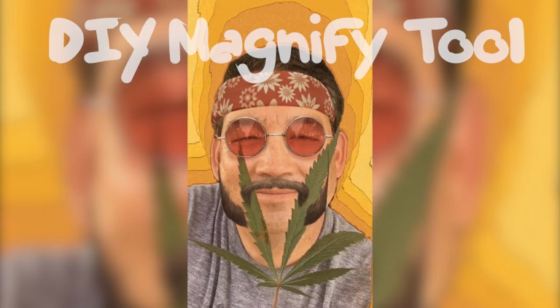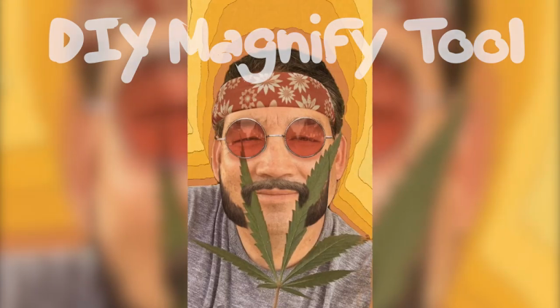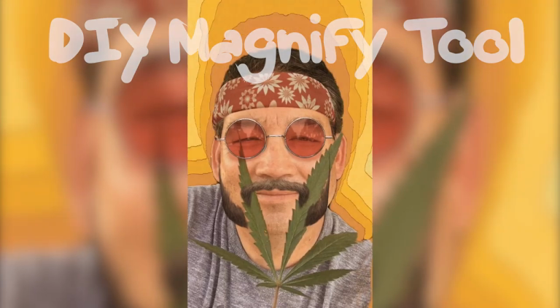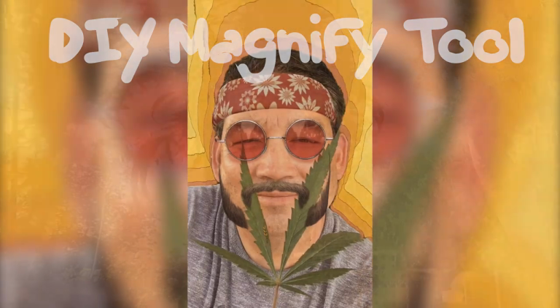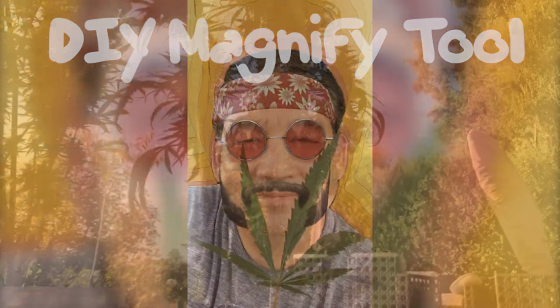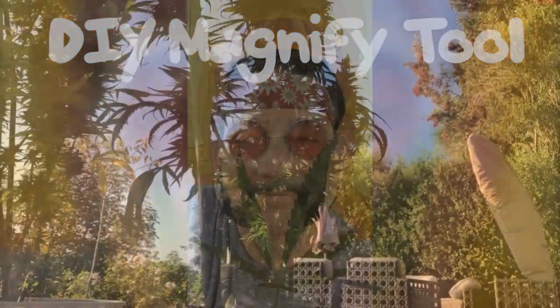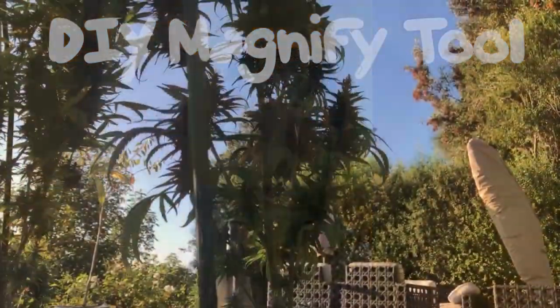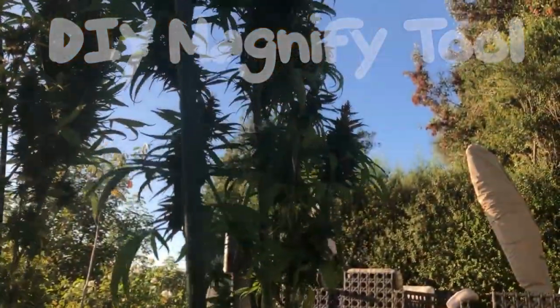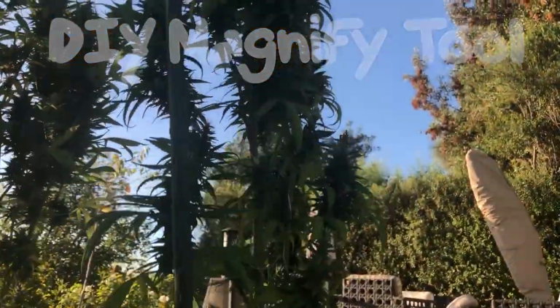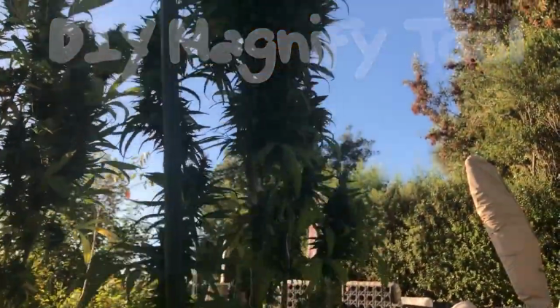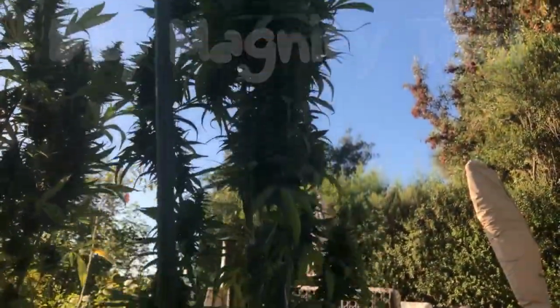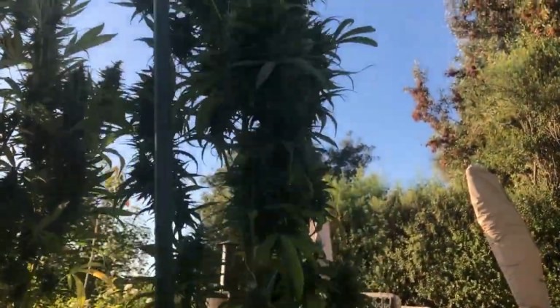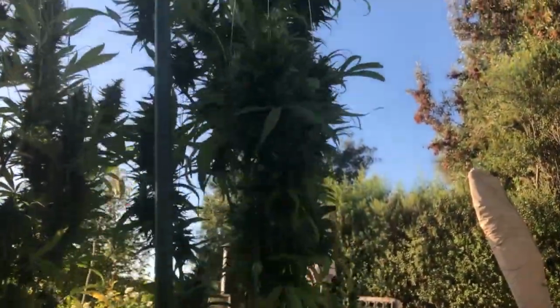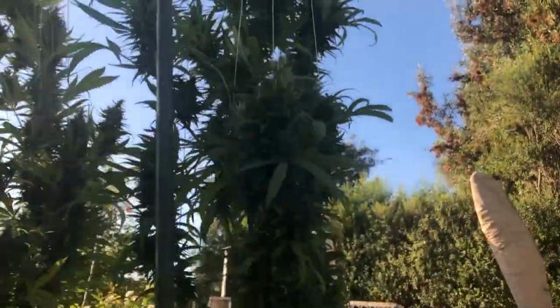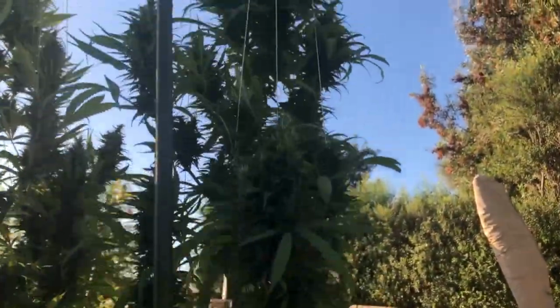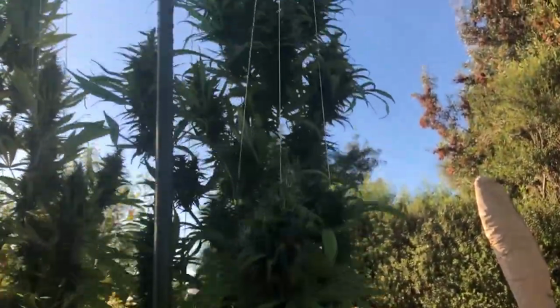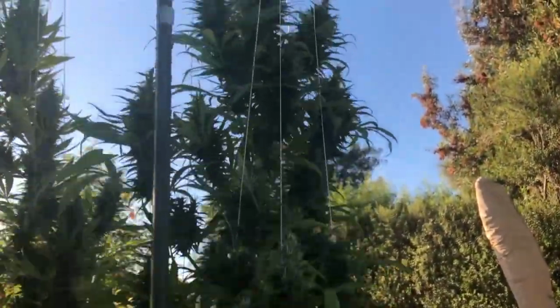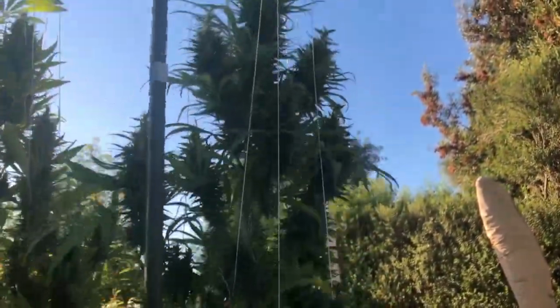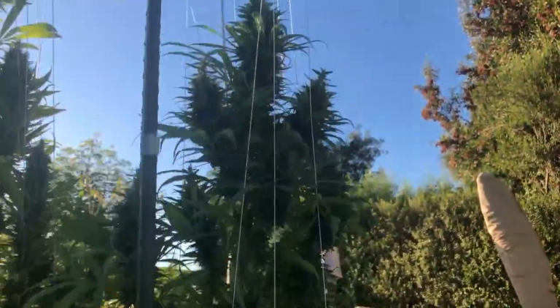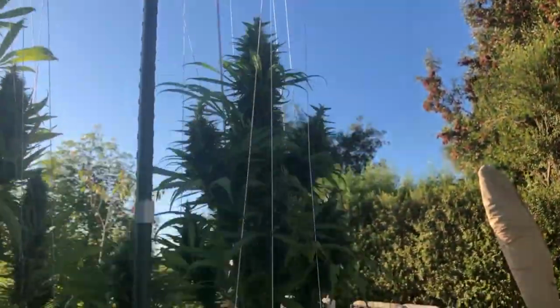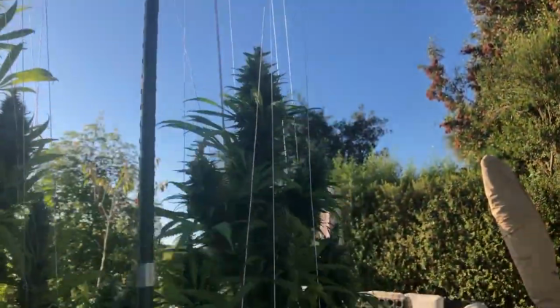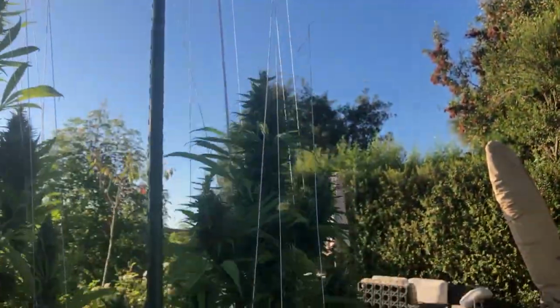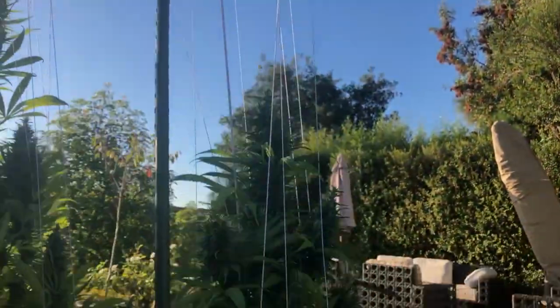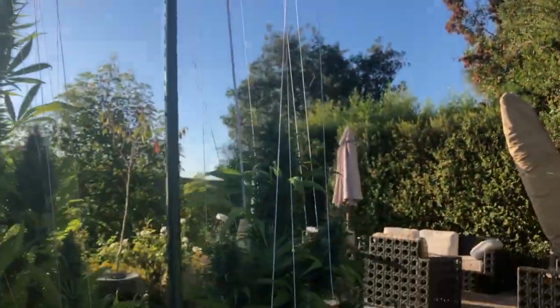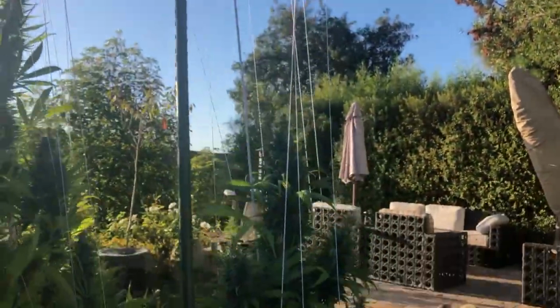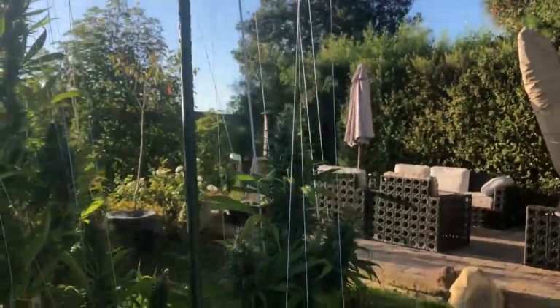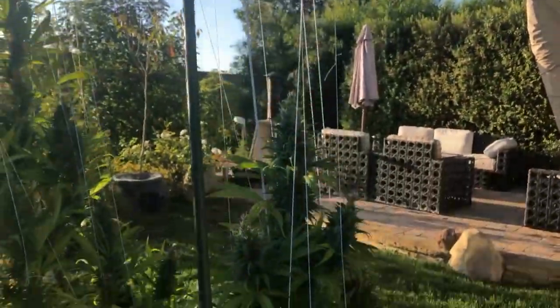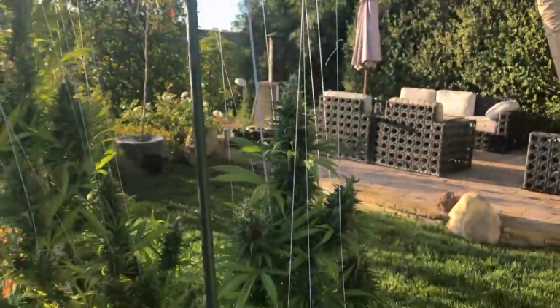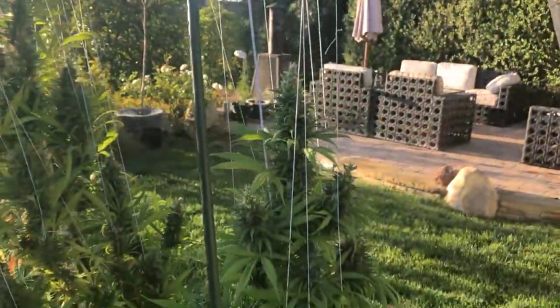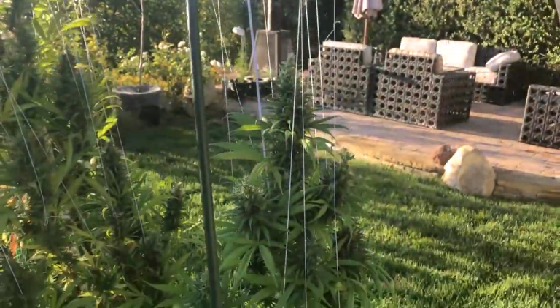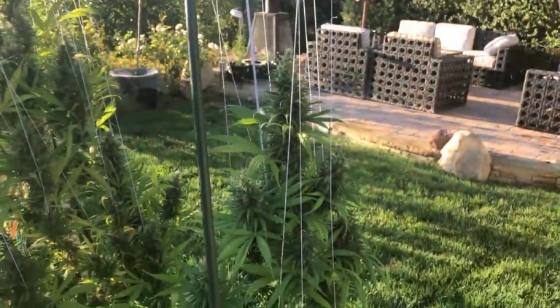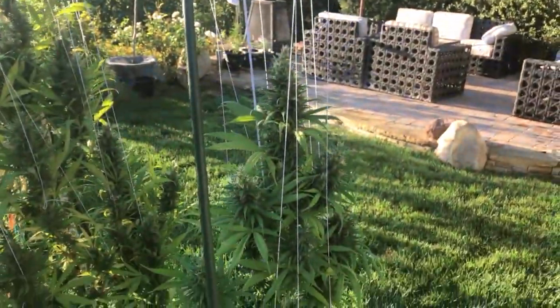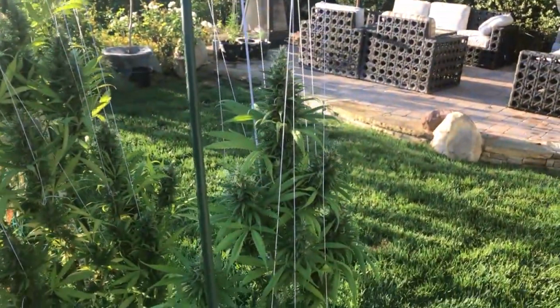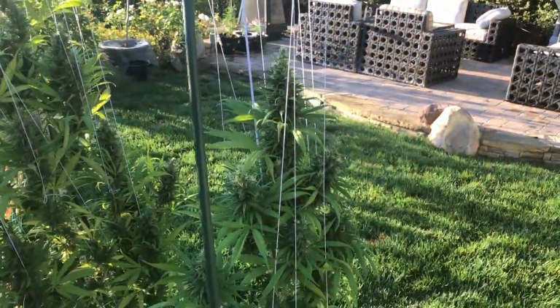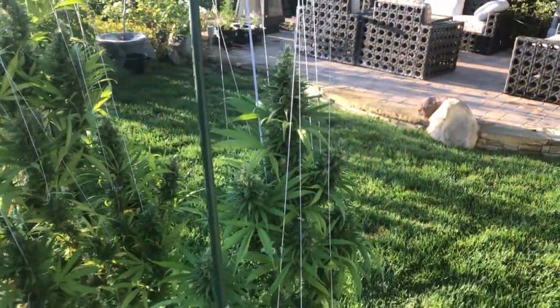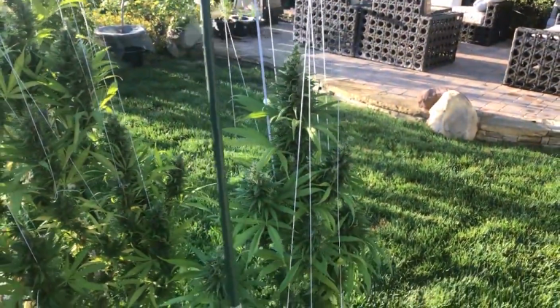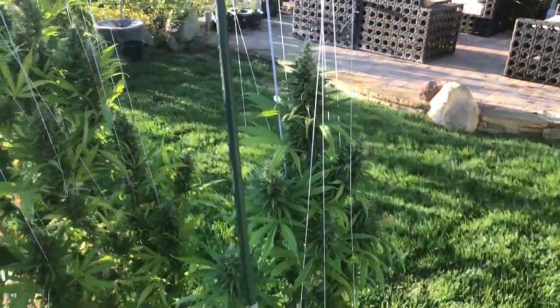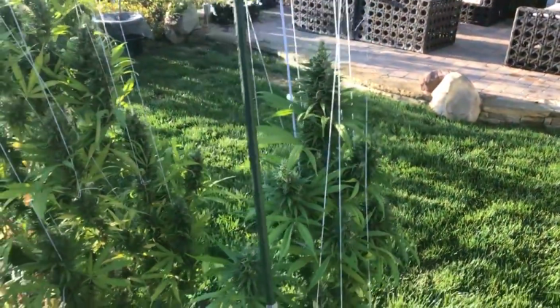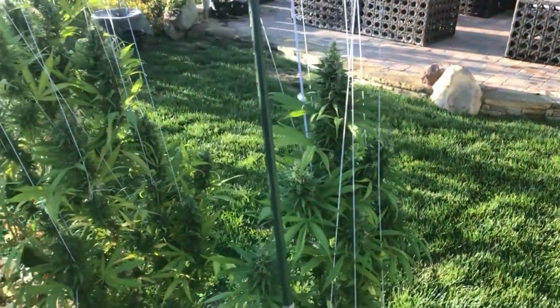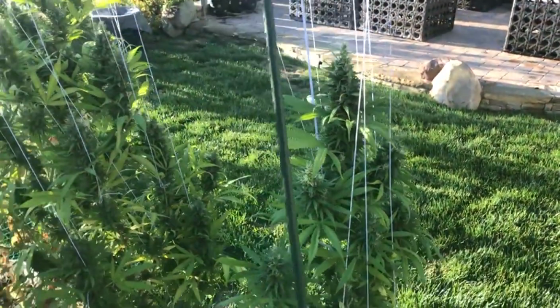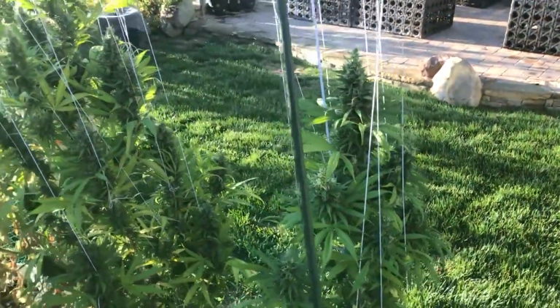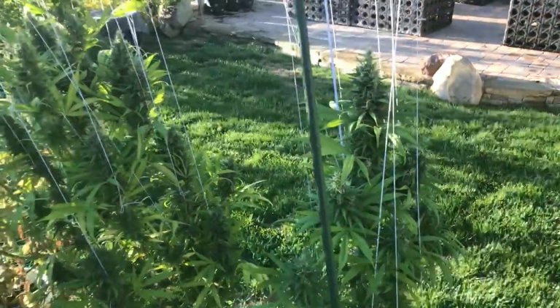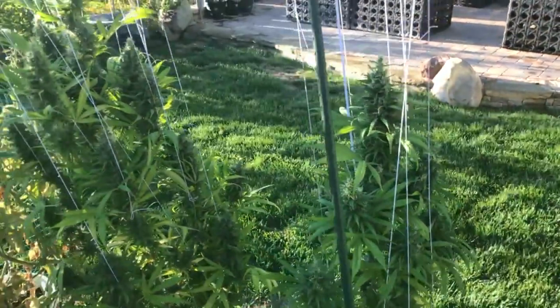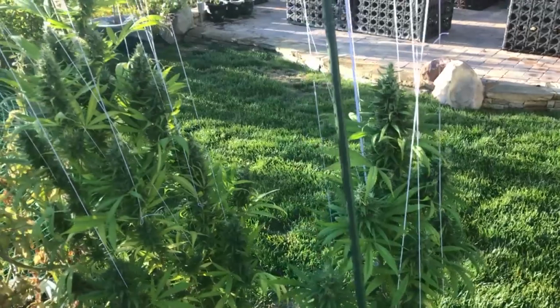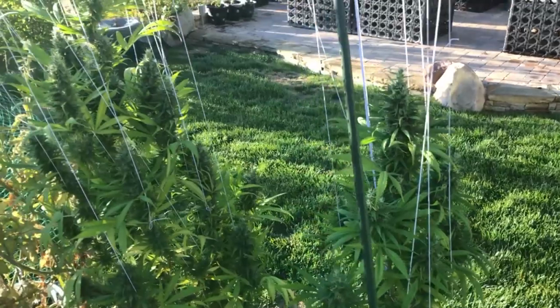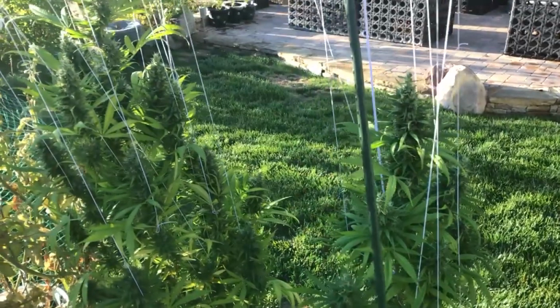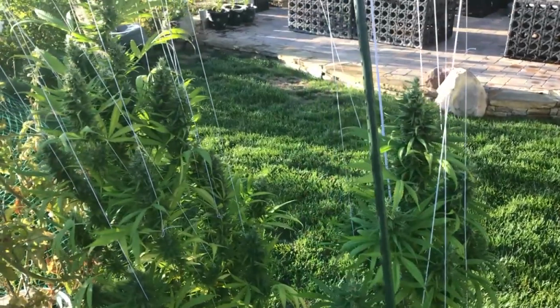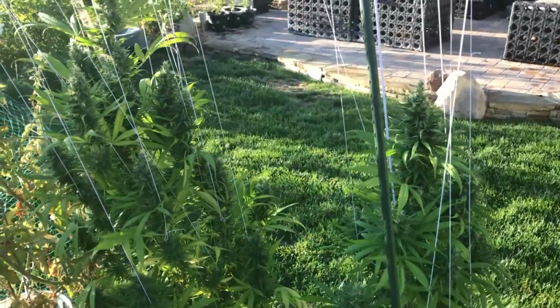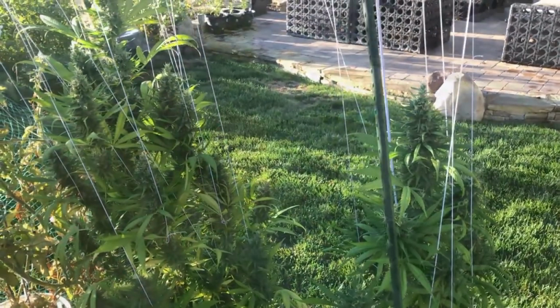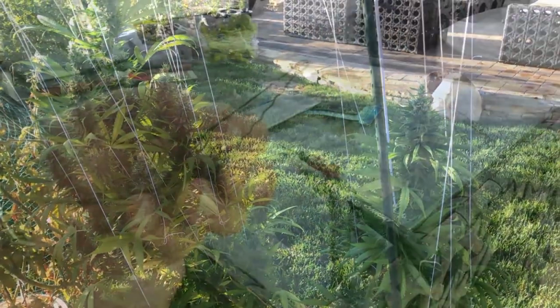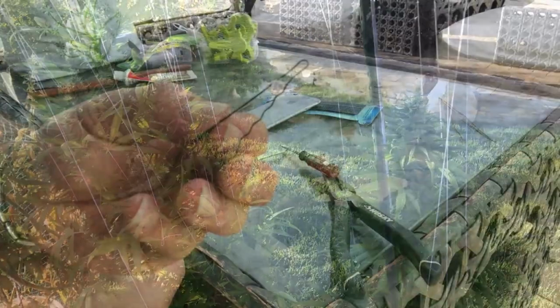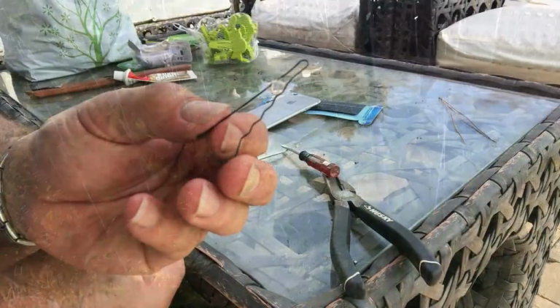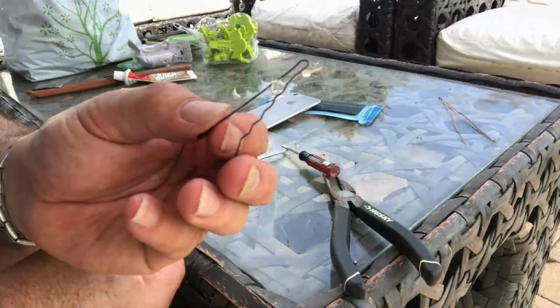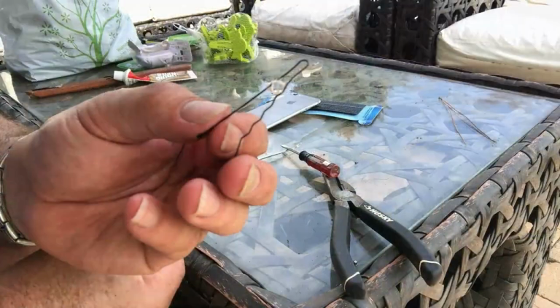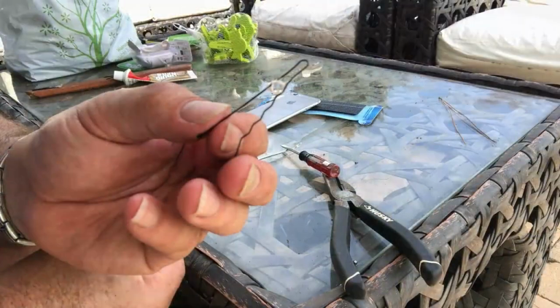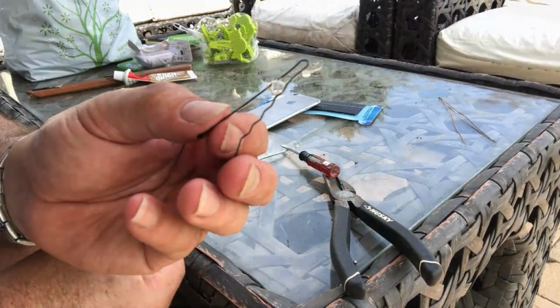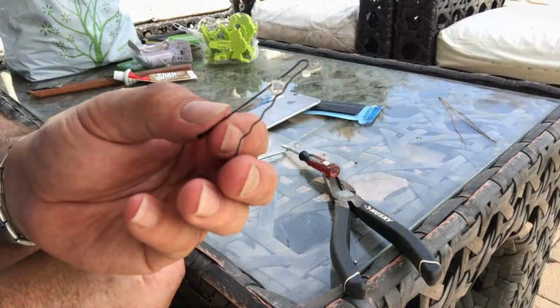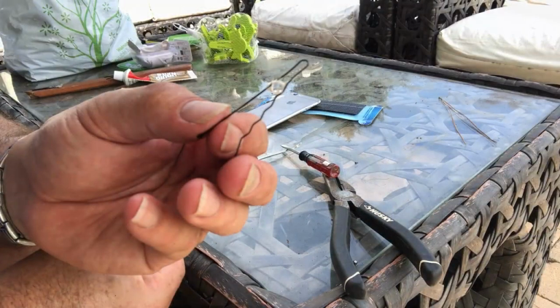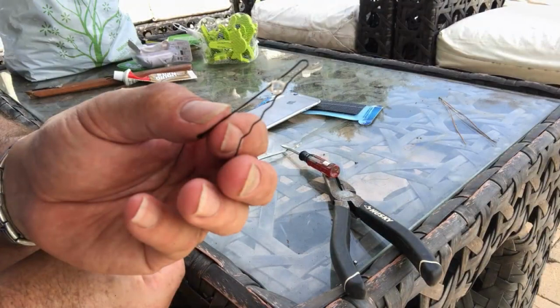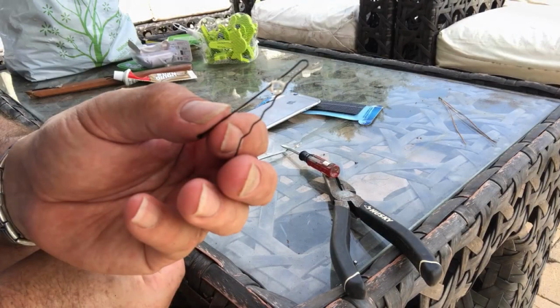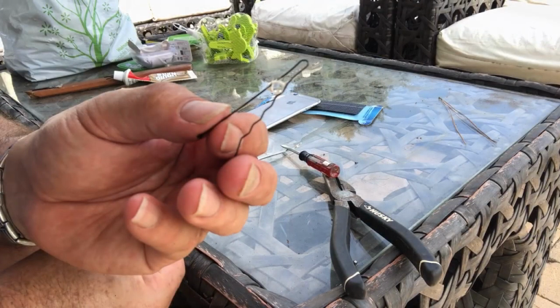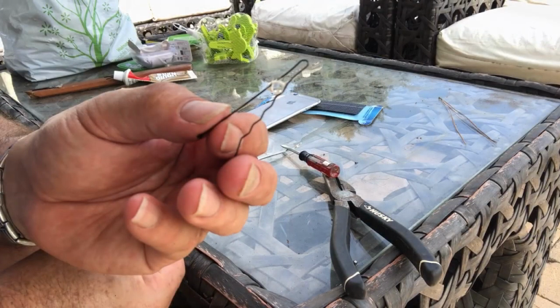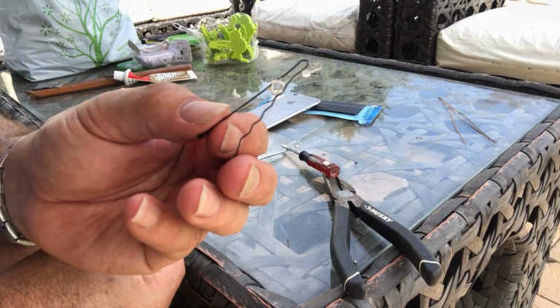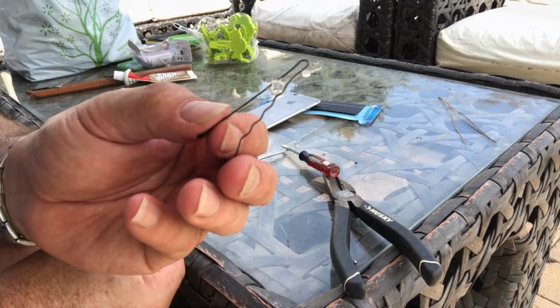Hello, this is Boysenberry. Hope all is well. Today I want to talk about a tool that you can use to find out whether or not your buds are ready to harvest or not.